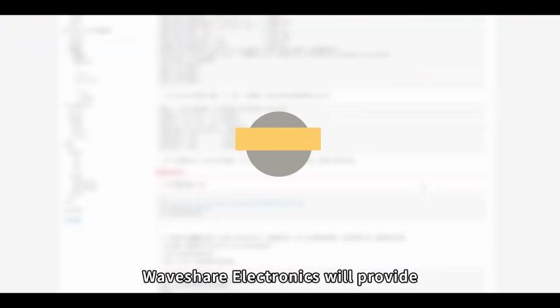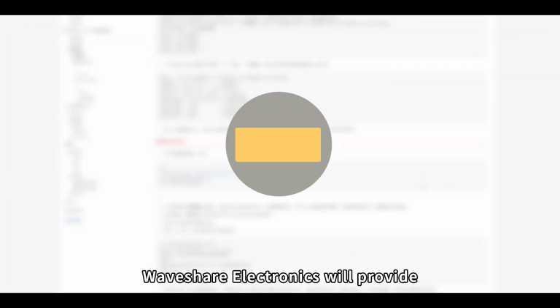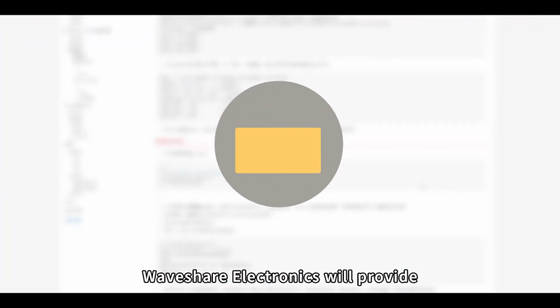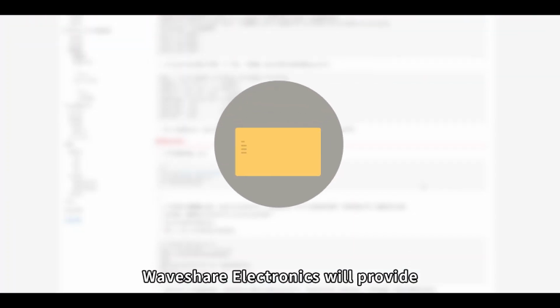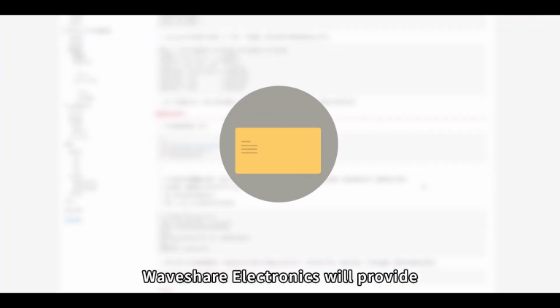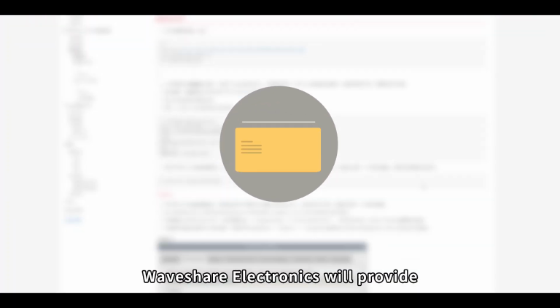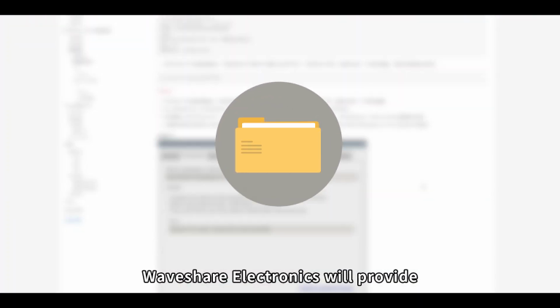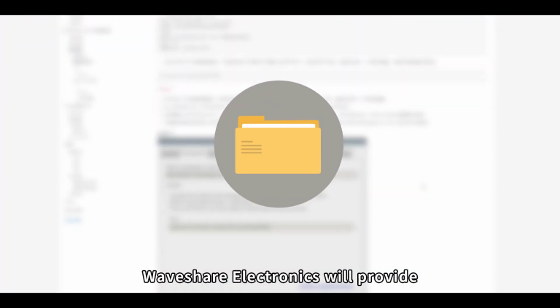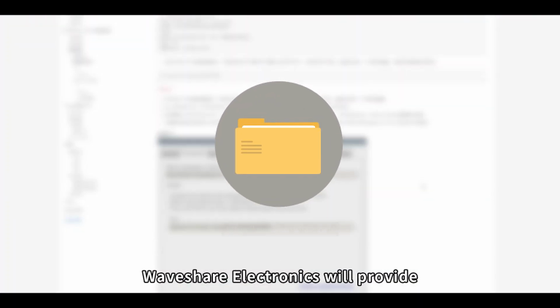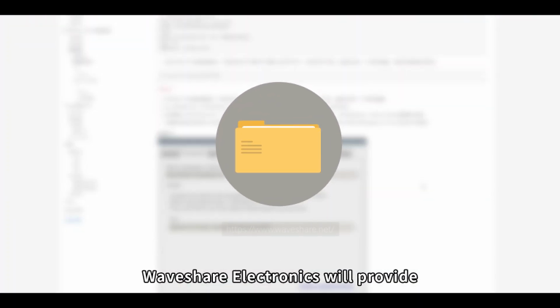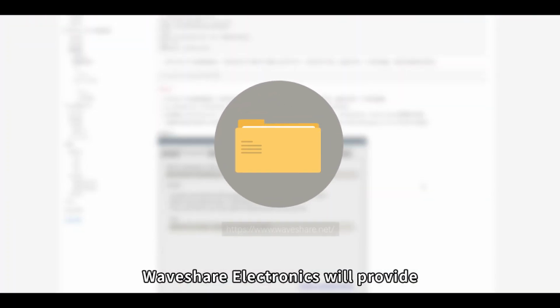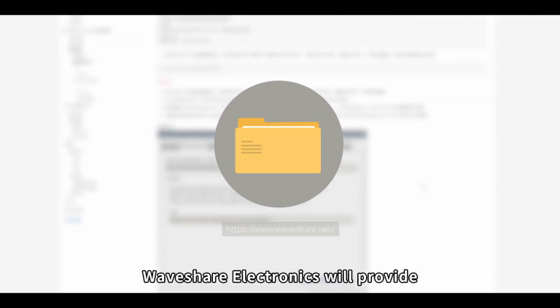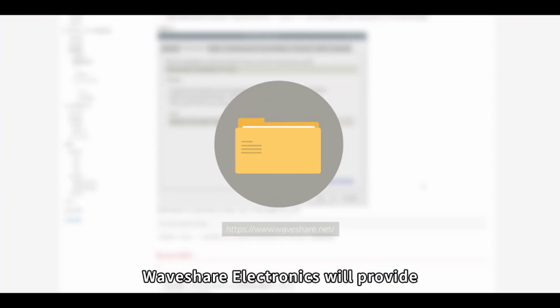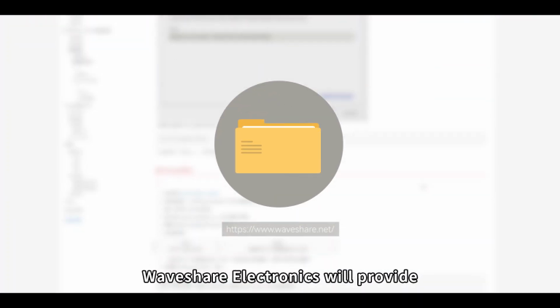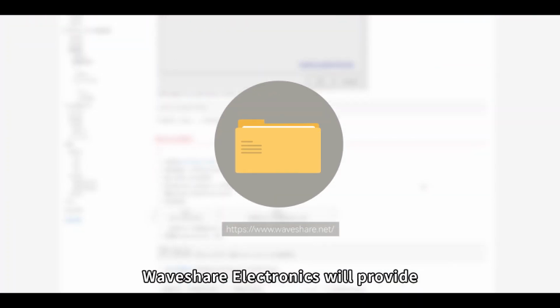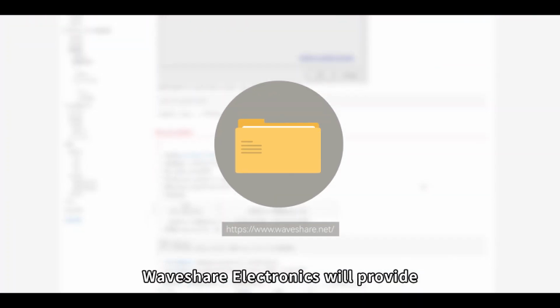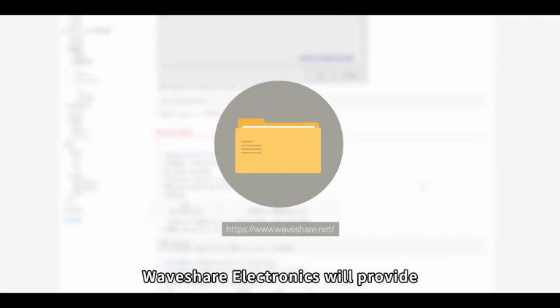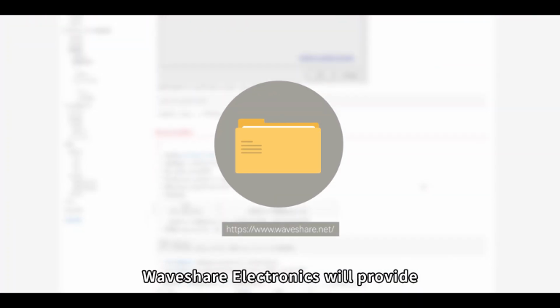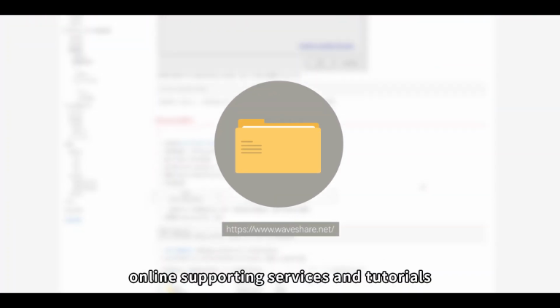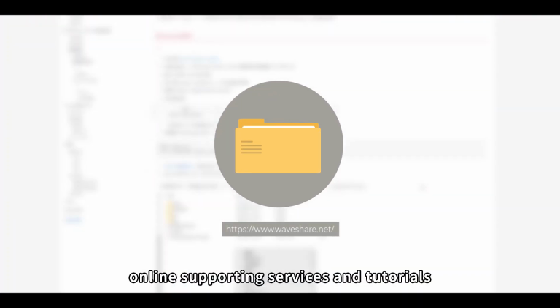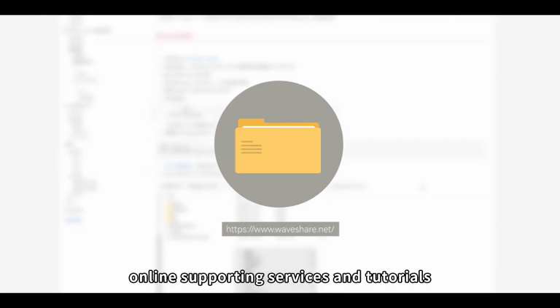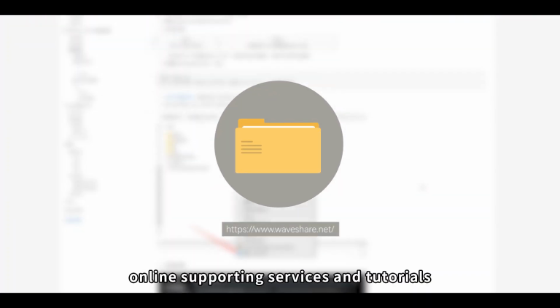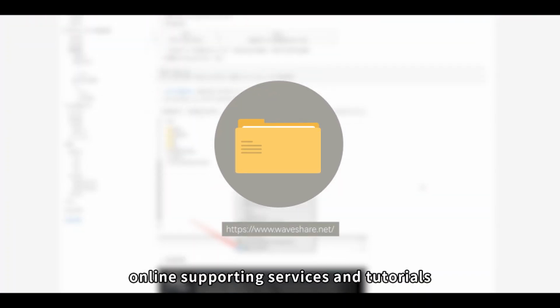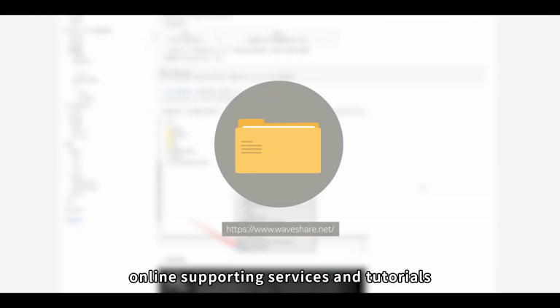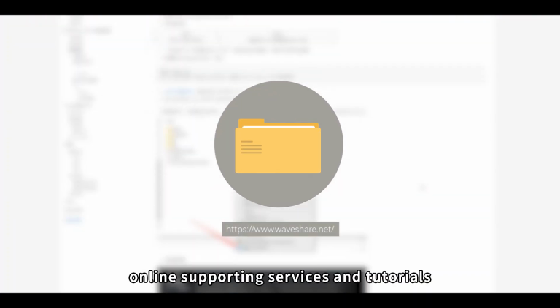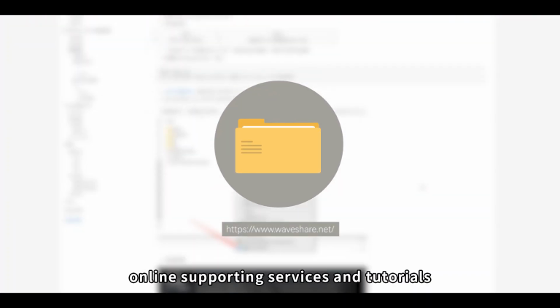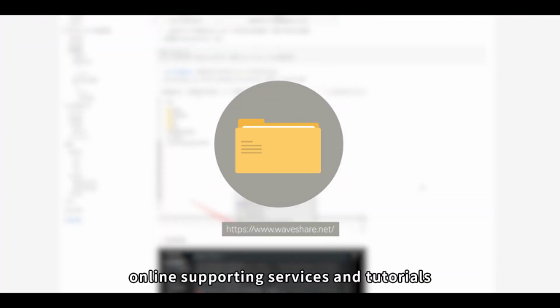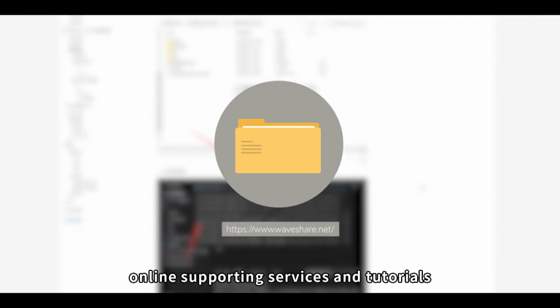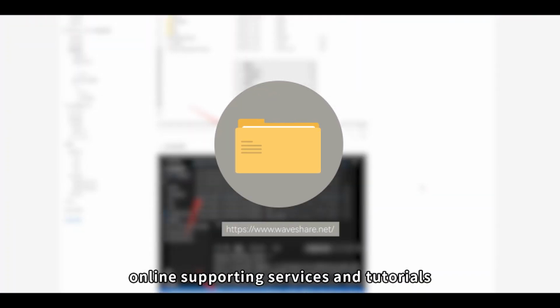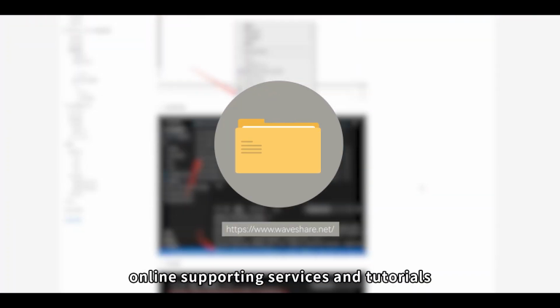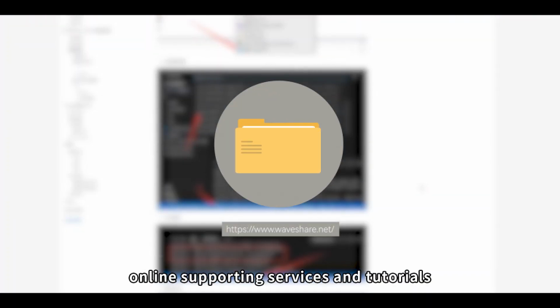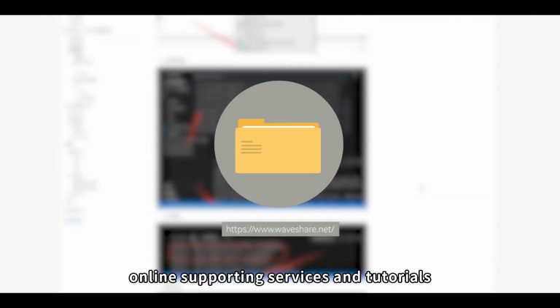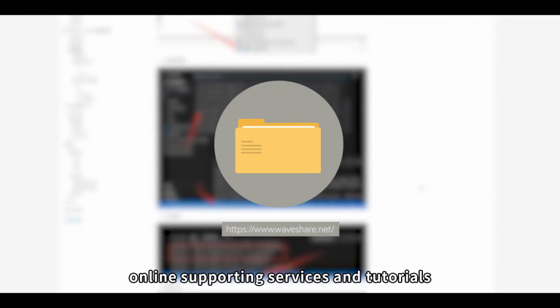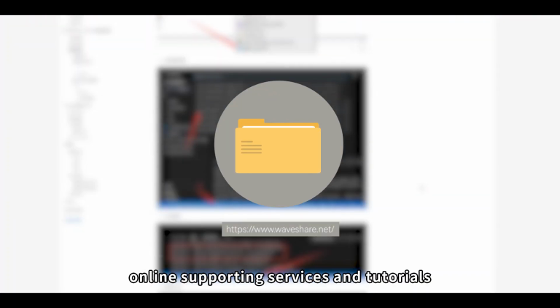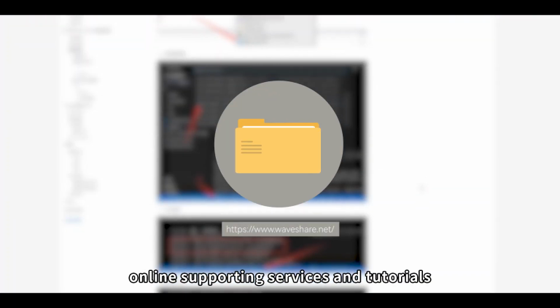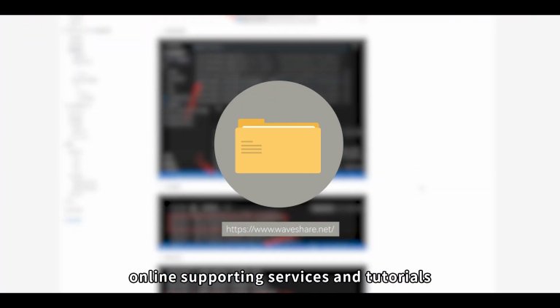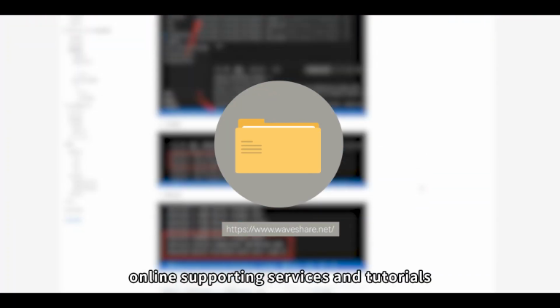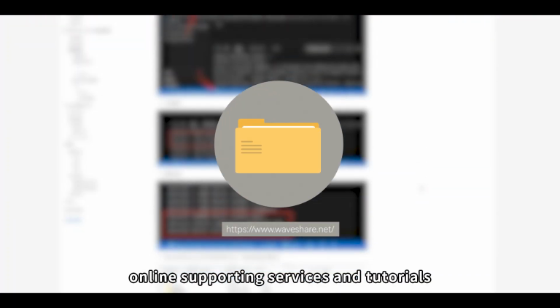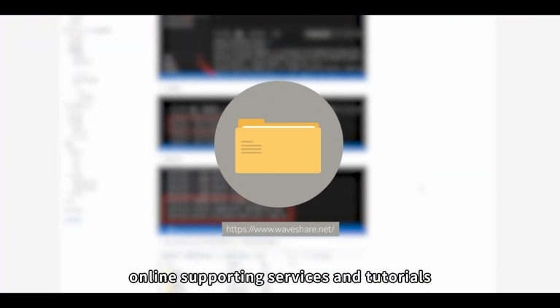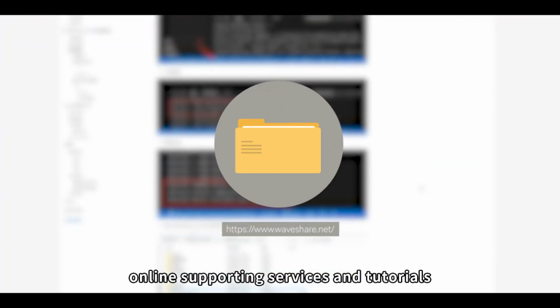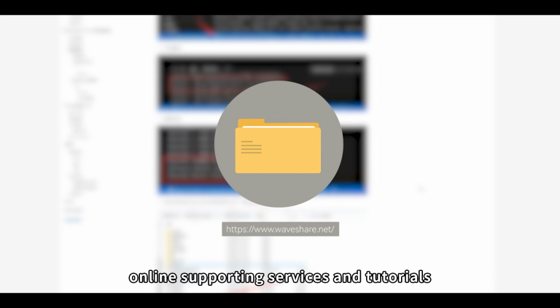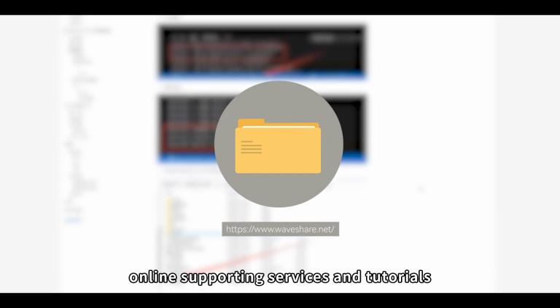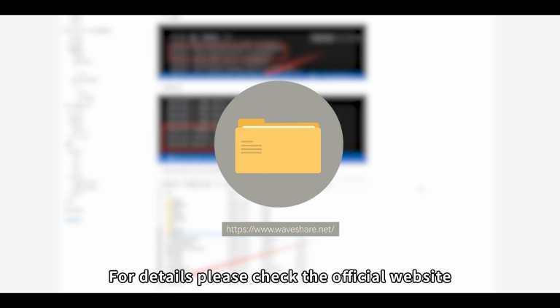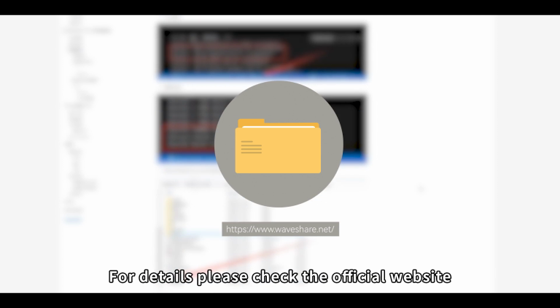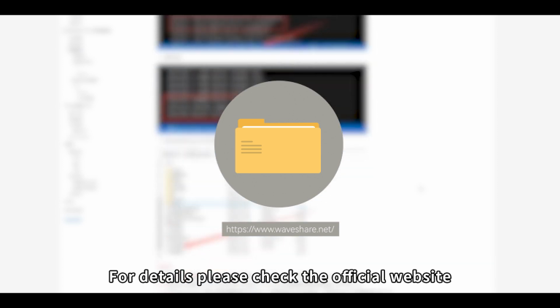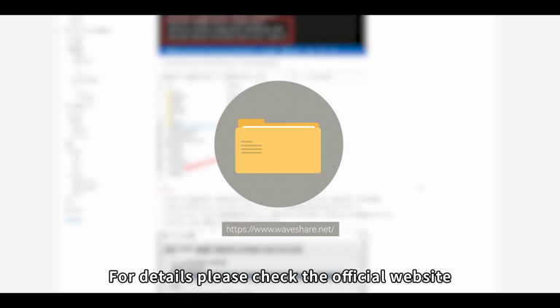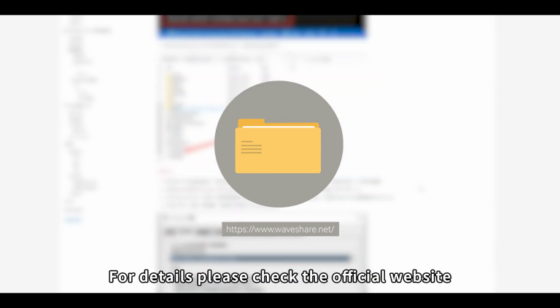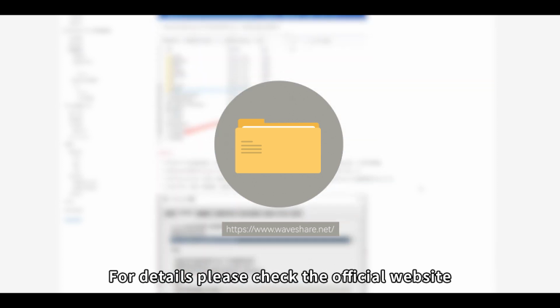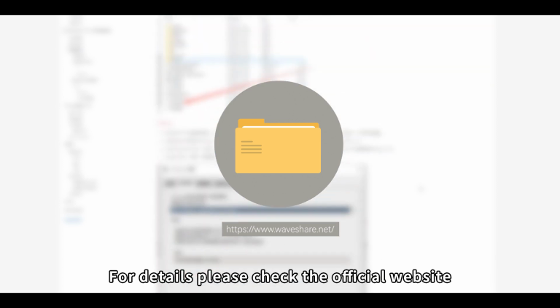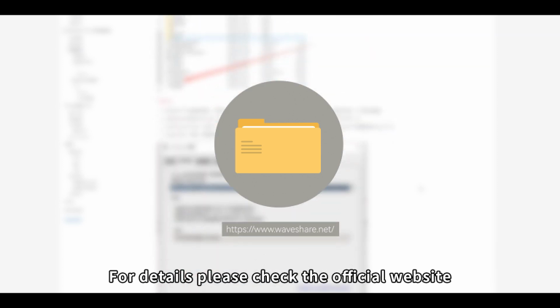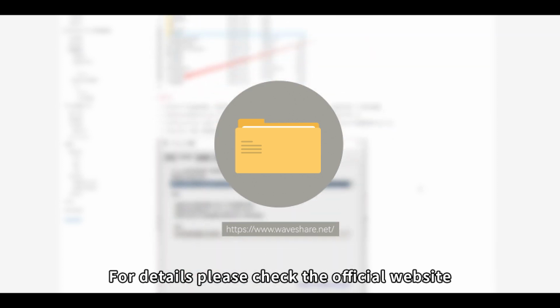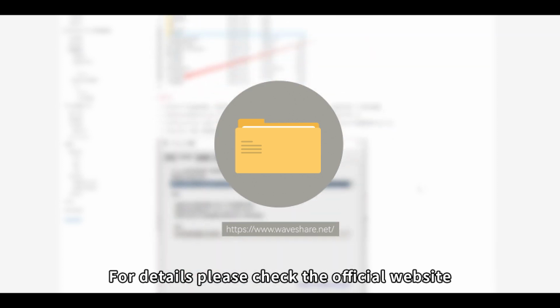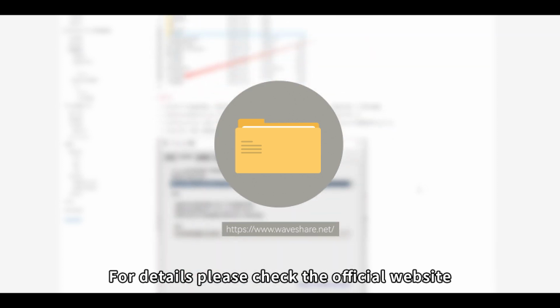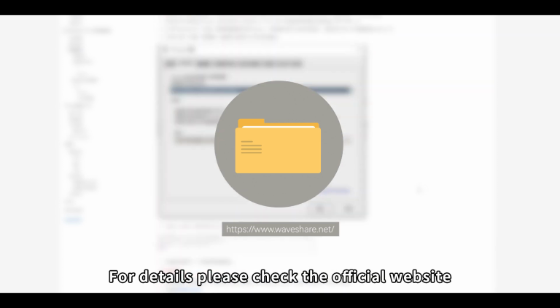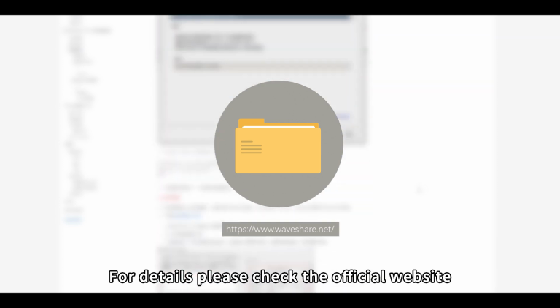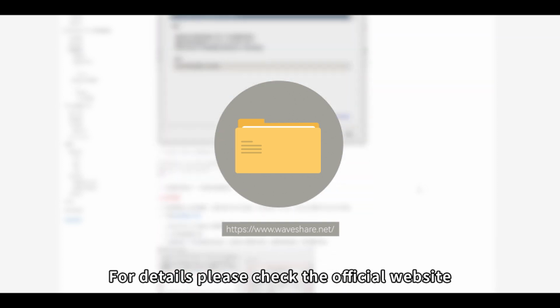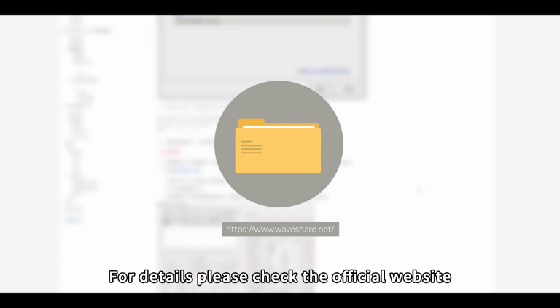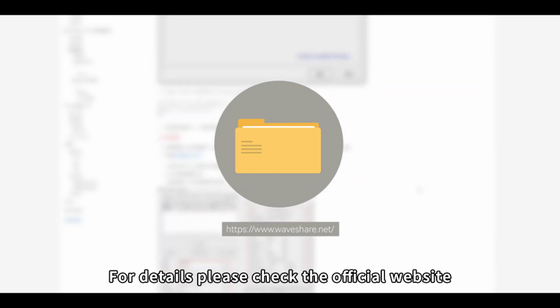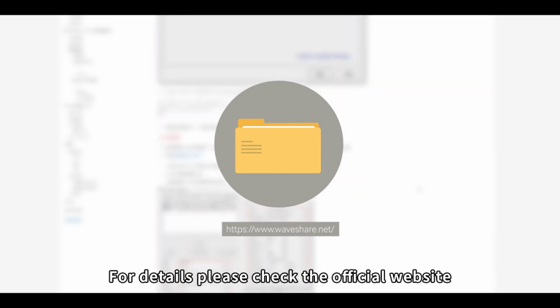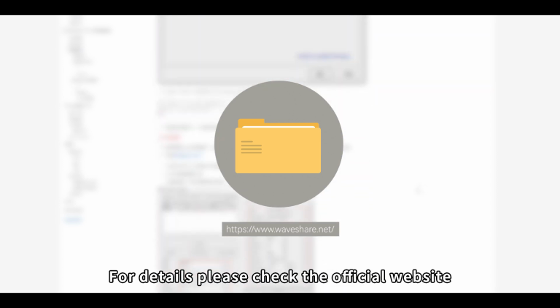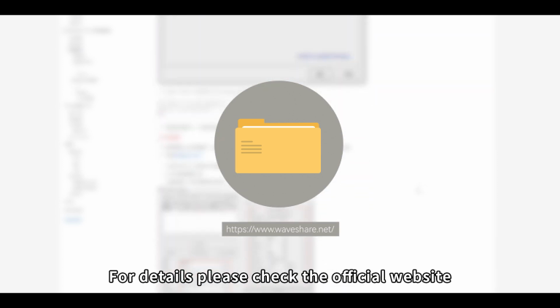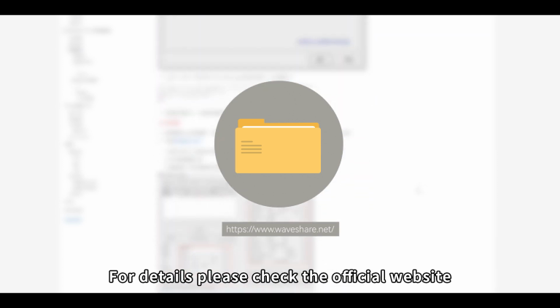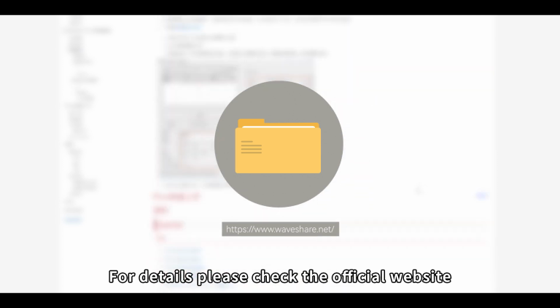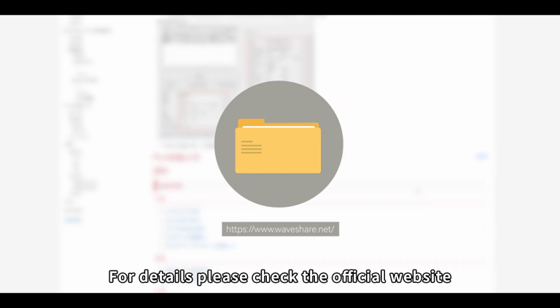Waveshare Electronics will provide online supporting services and tutorials. For details, please check the official website.